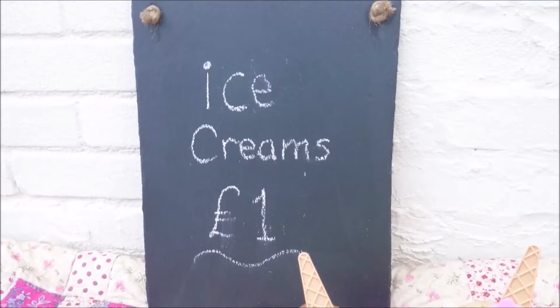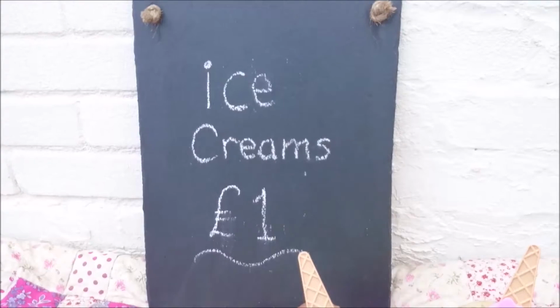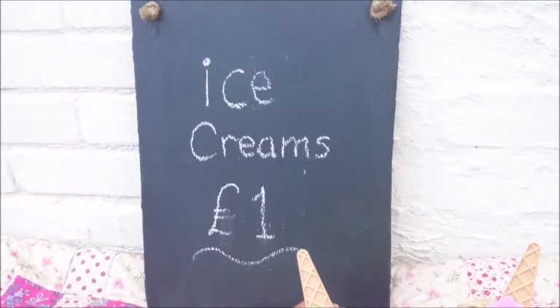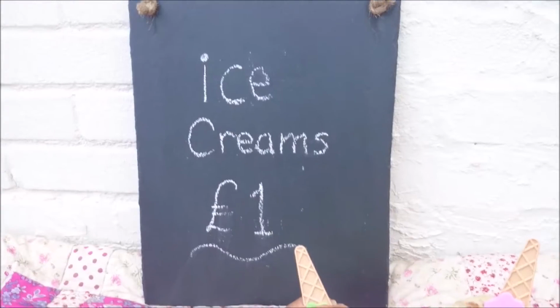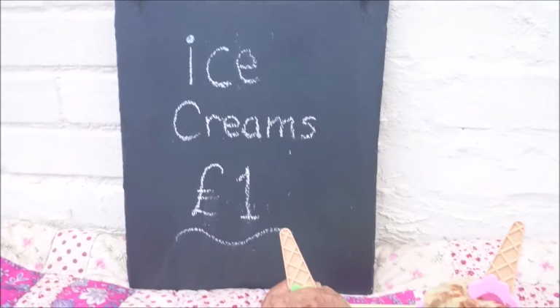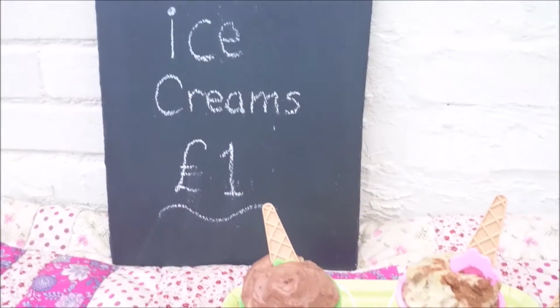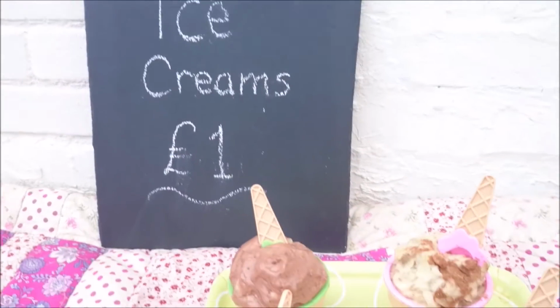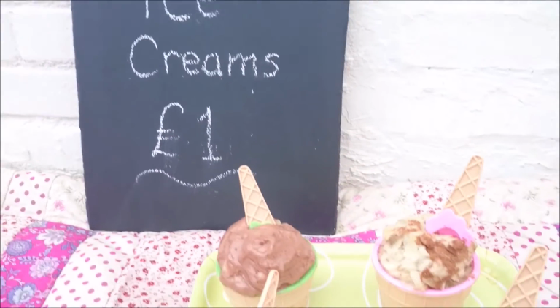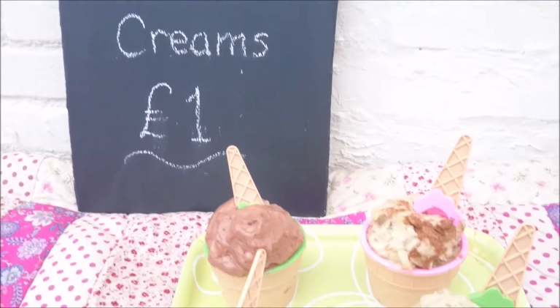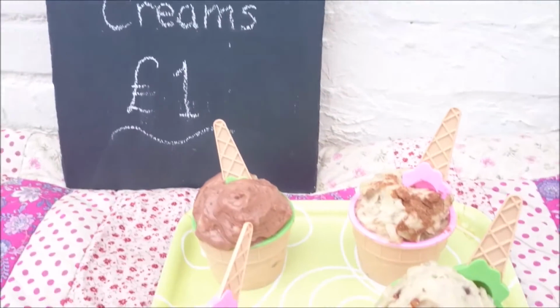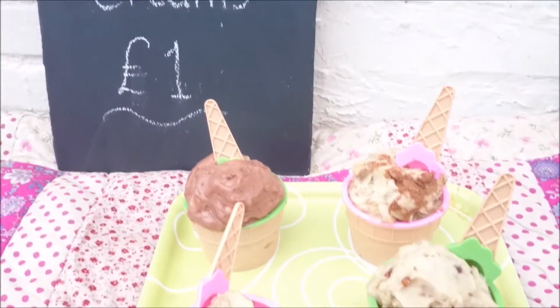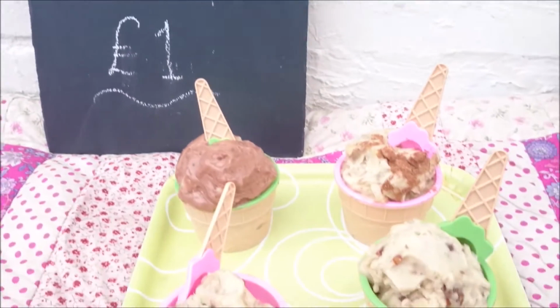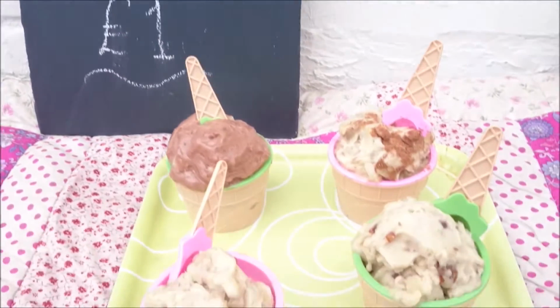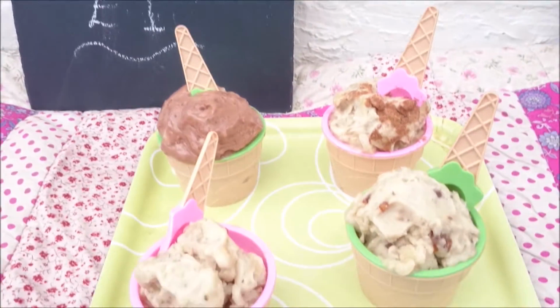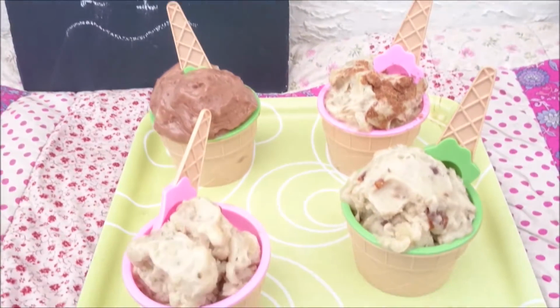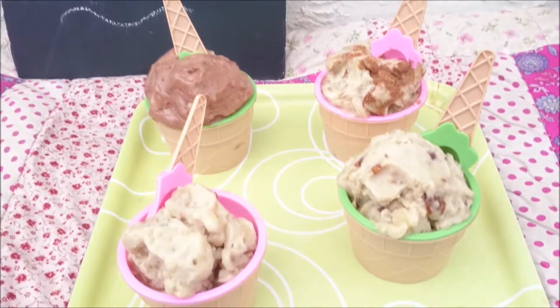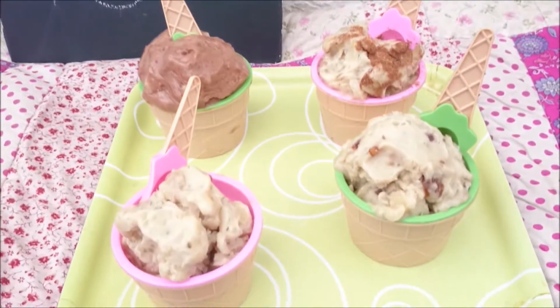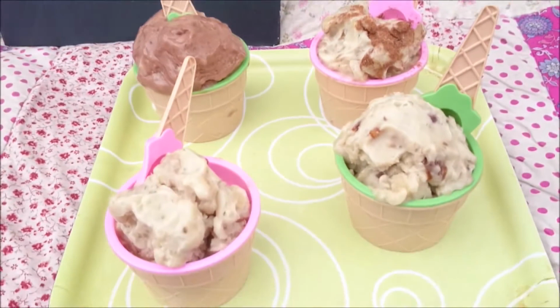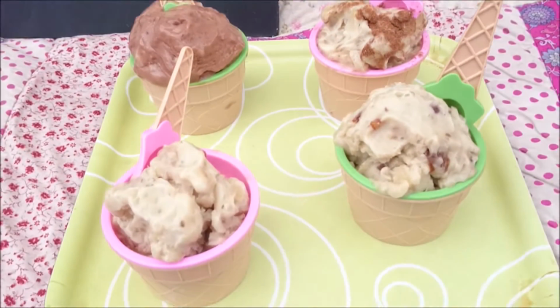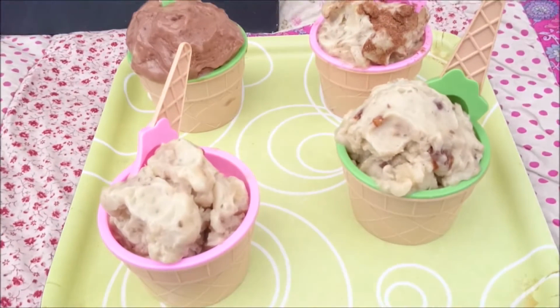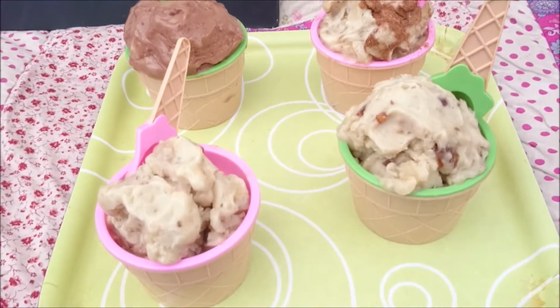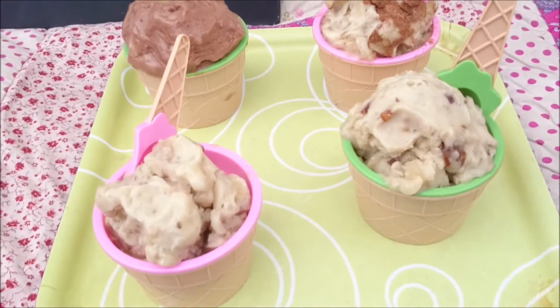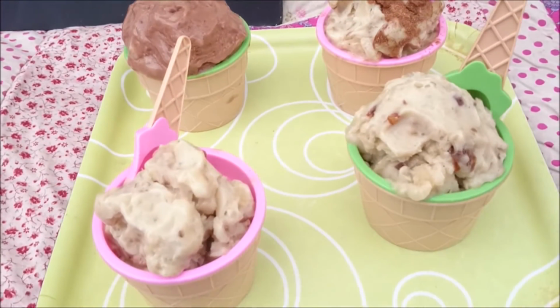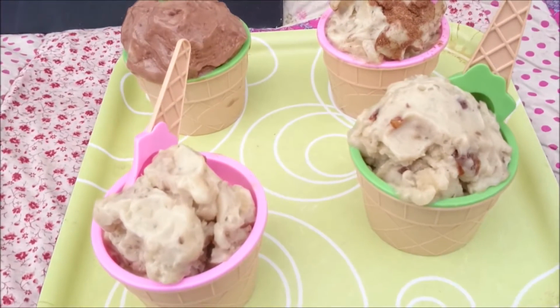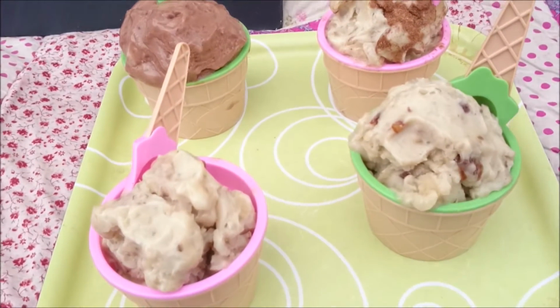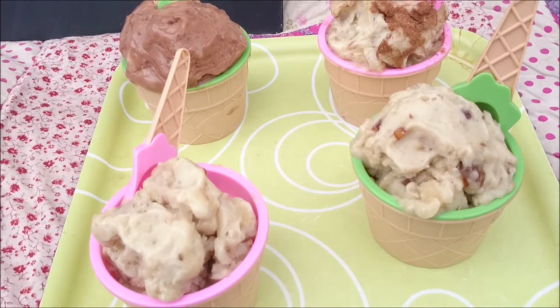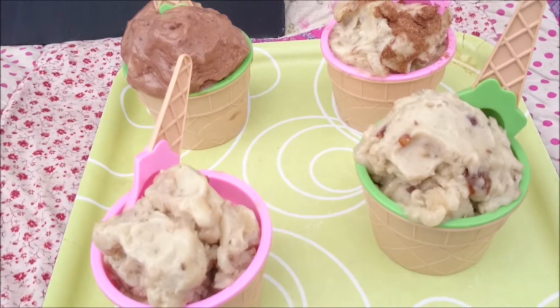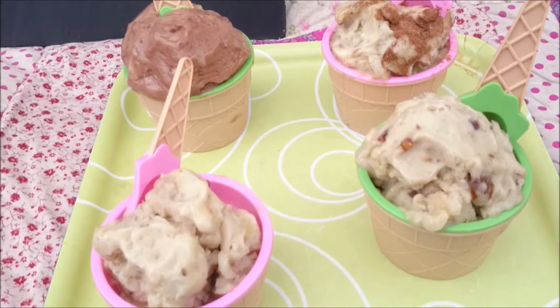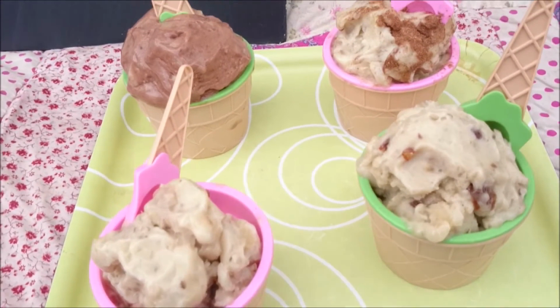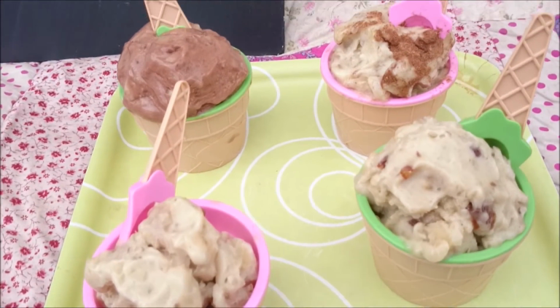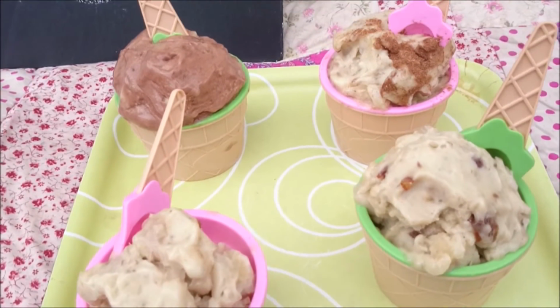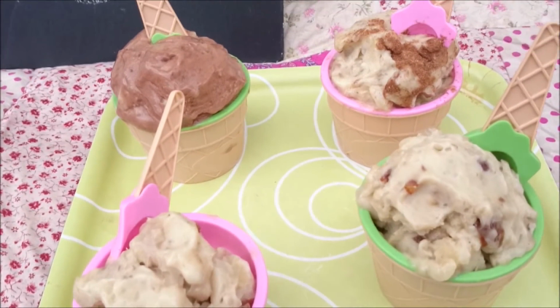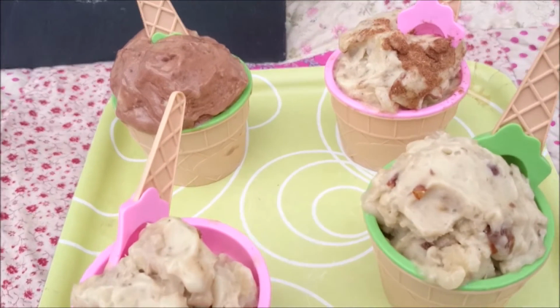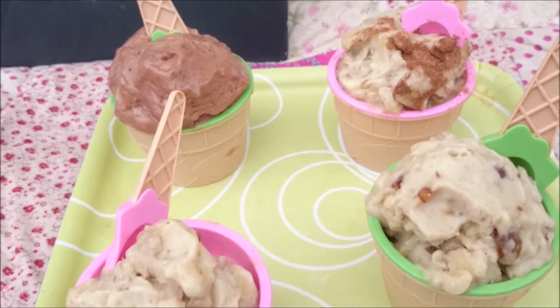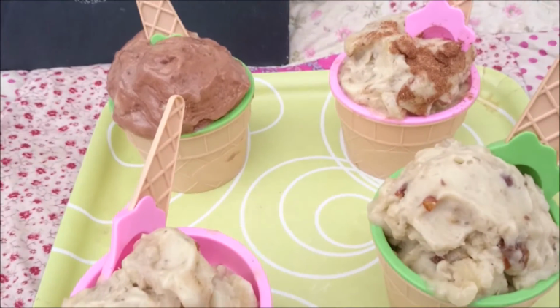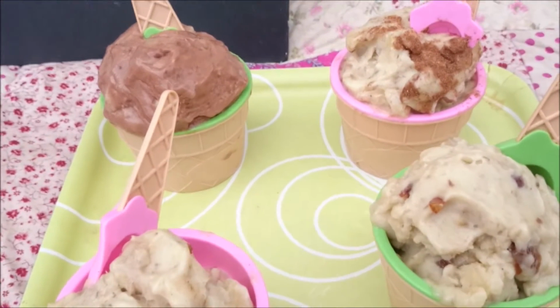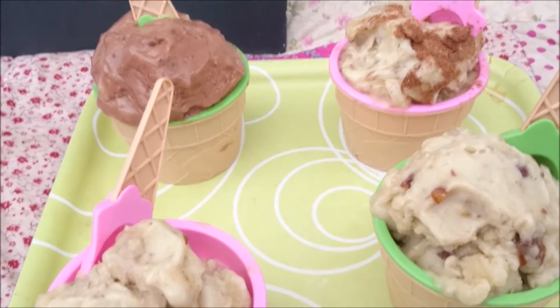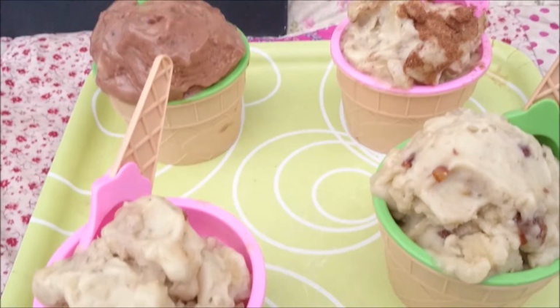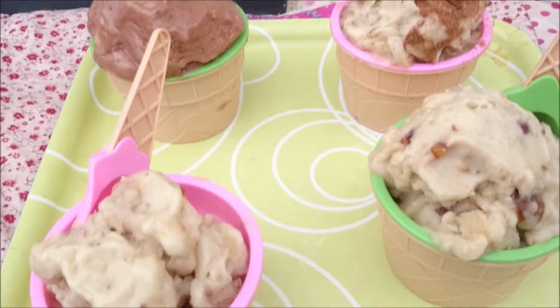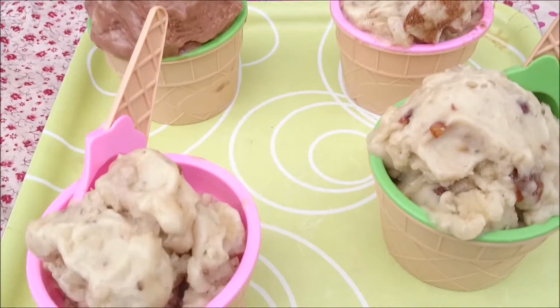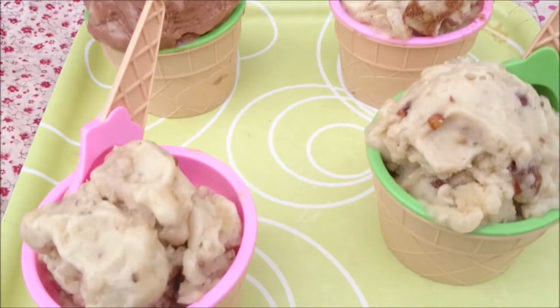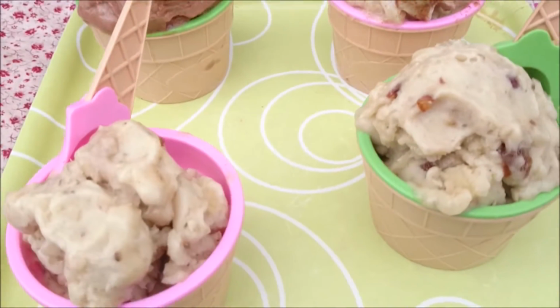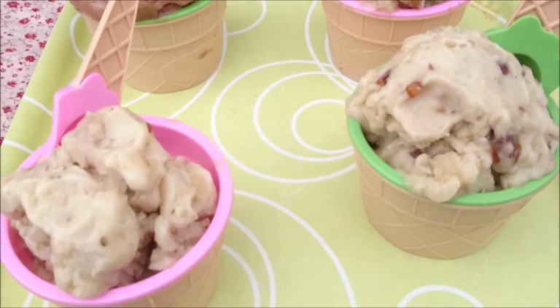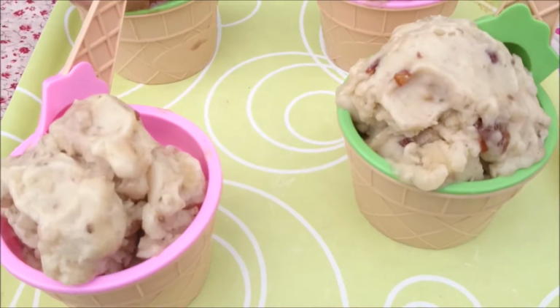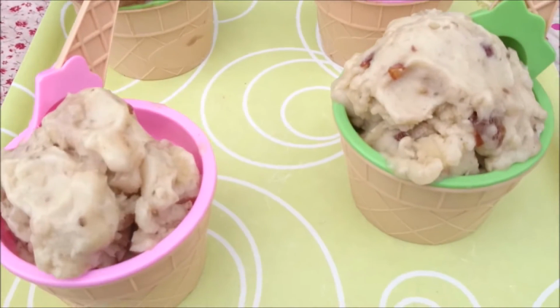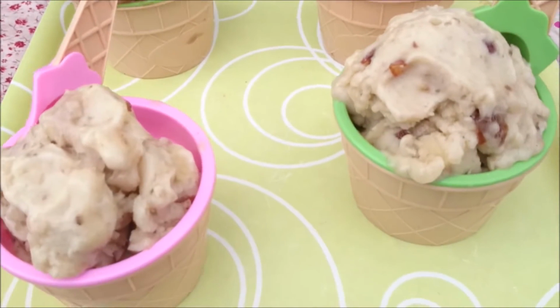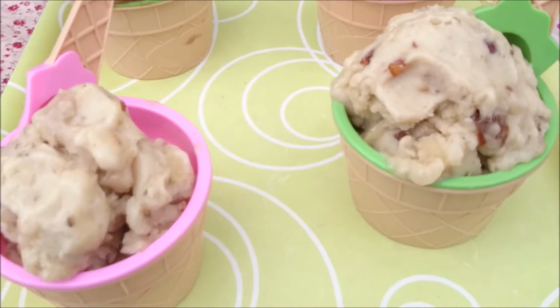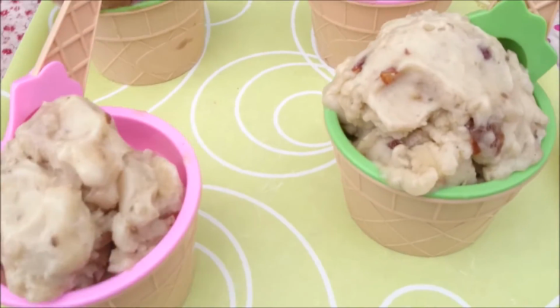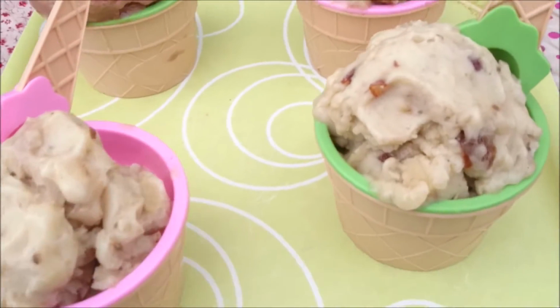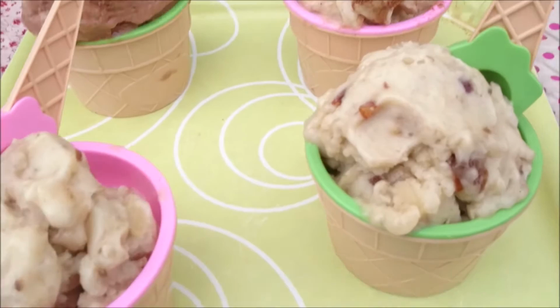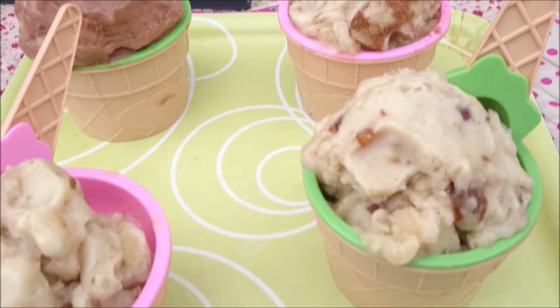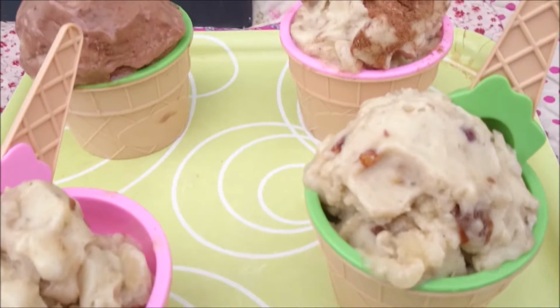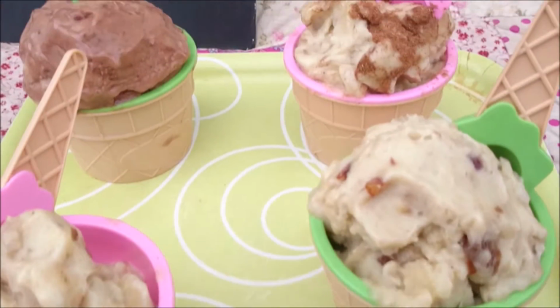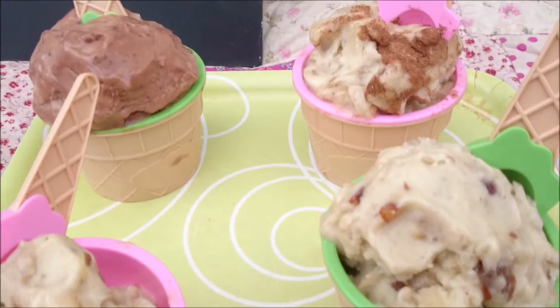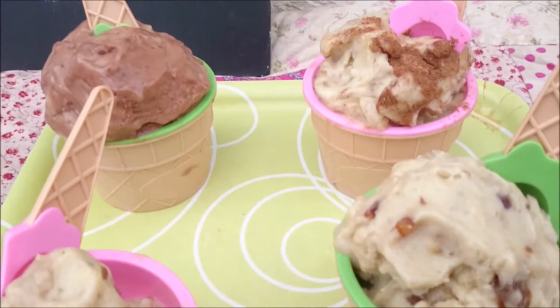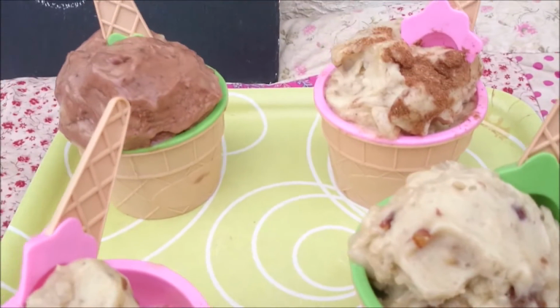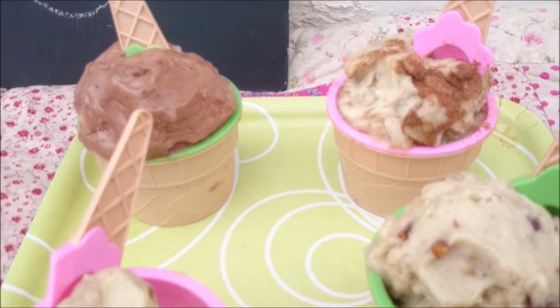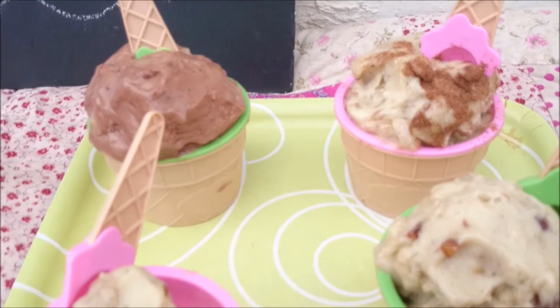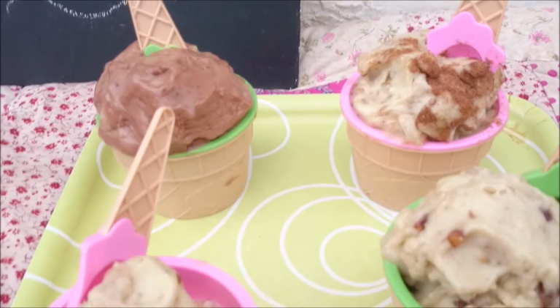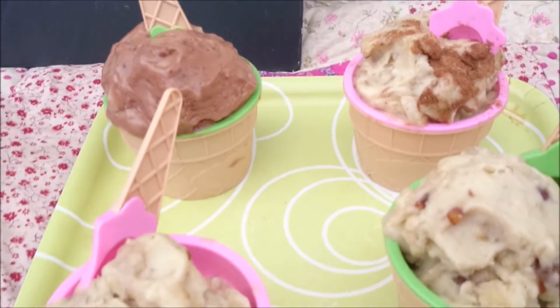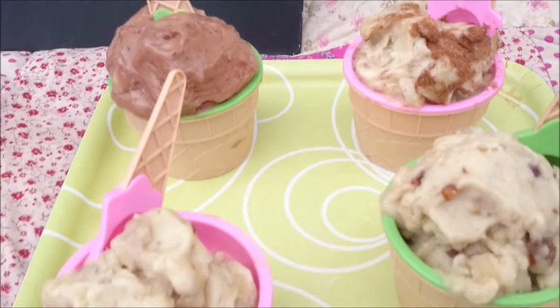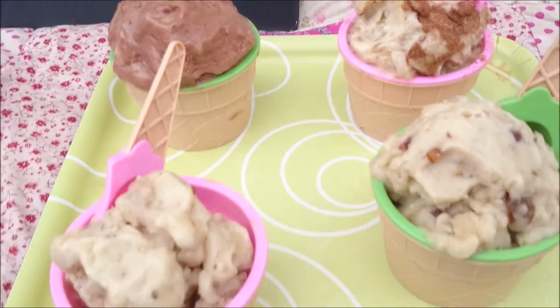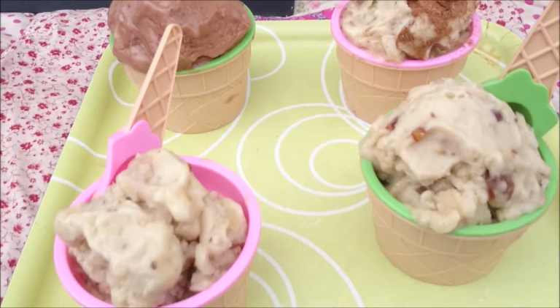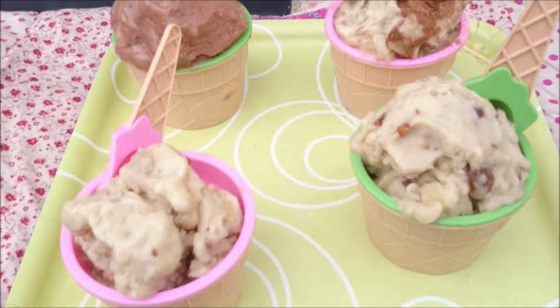Stay tuned to find out how I make four fantastic vegan banana ice creams, and they're totally scrummy!